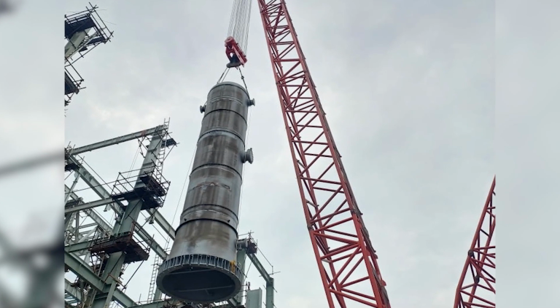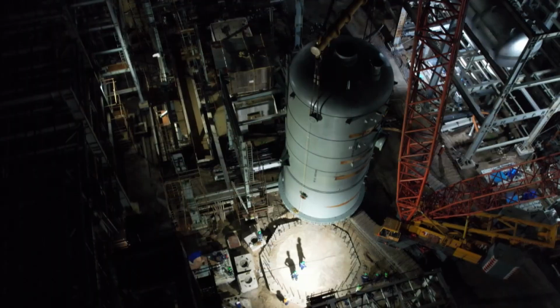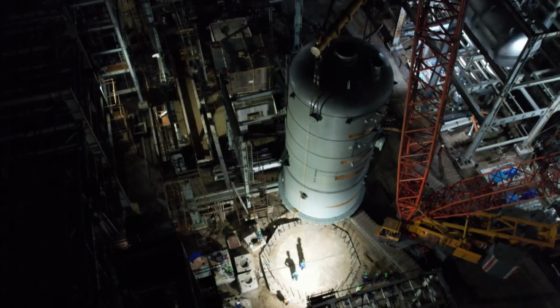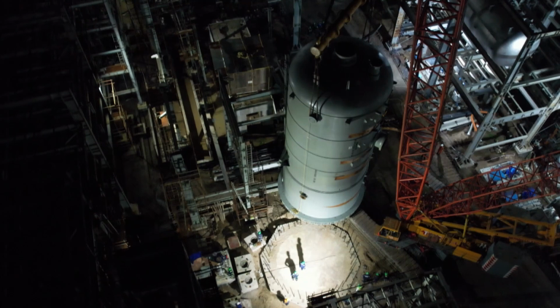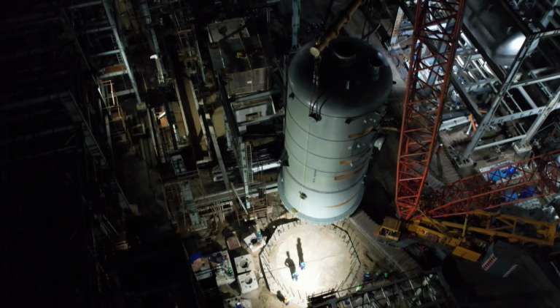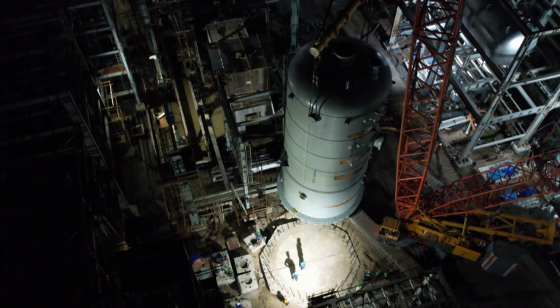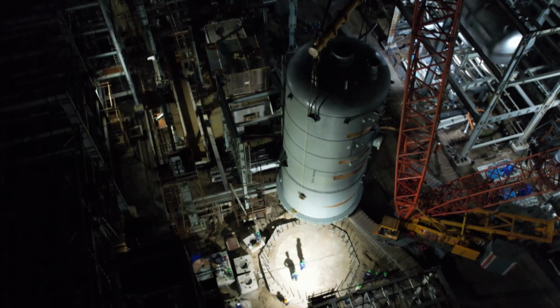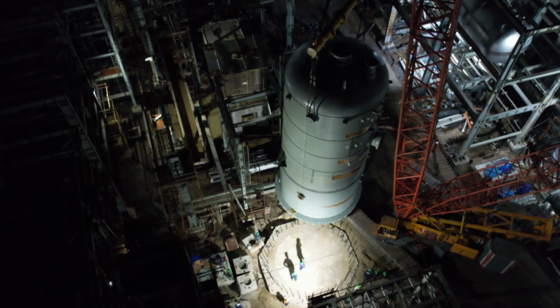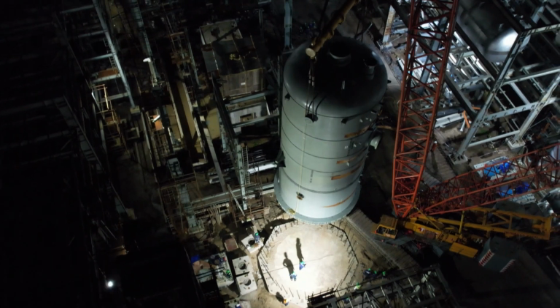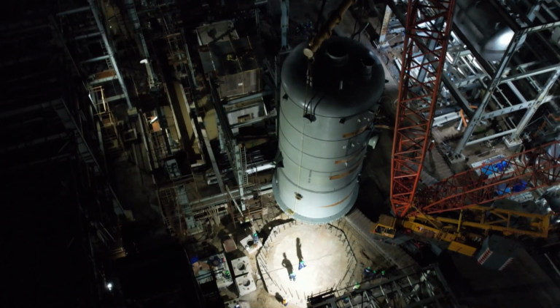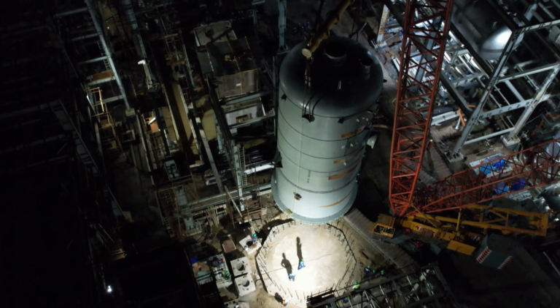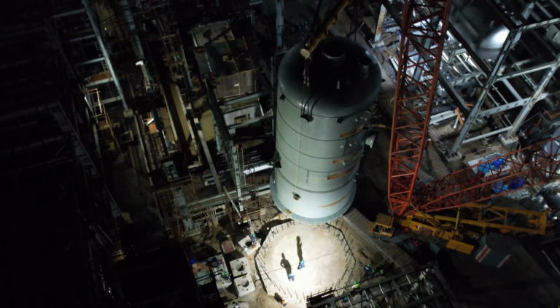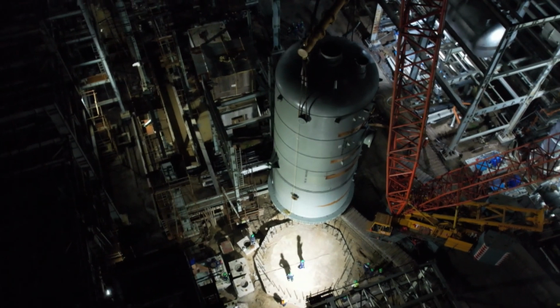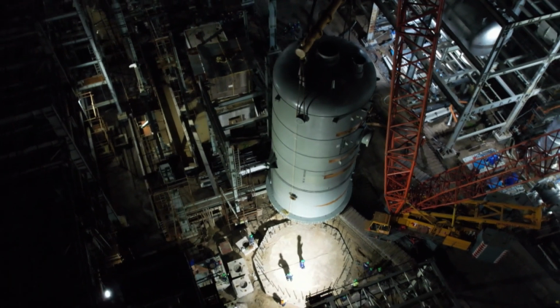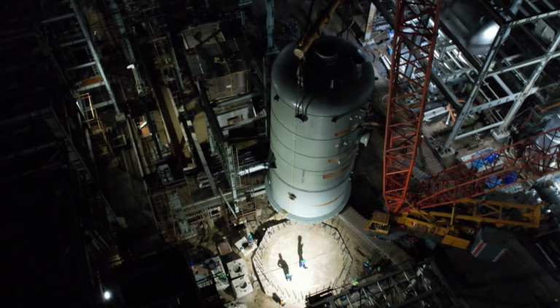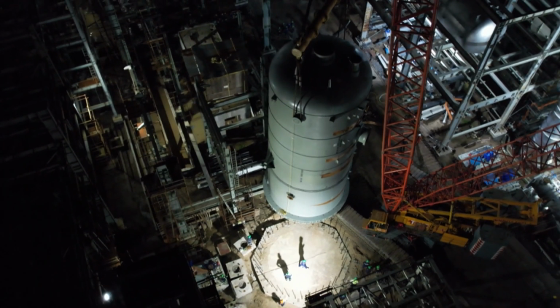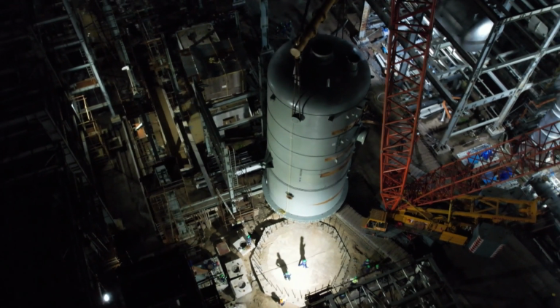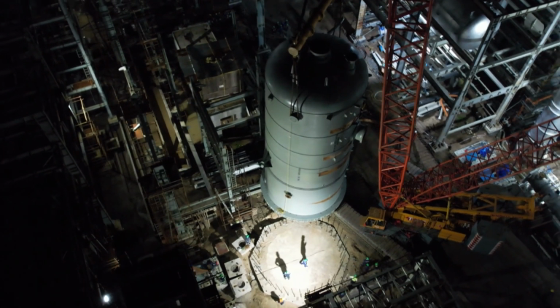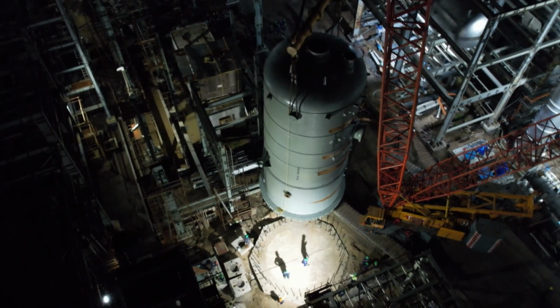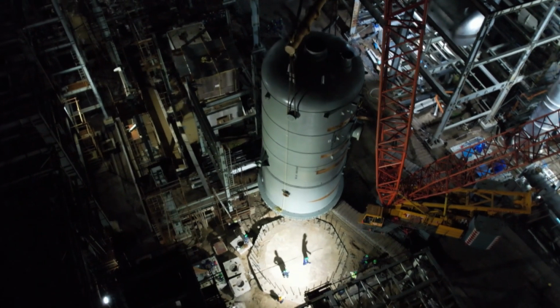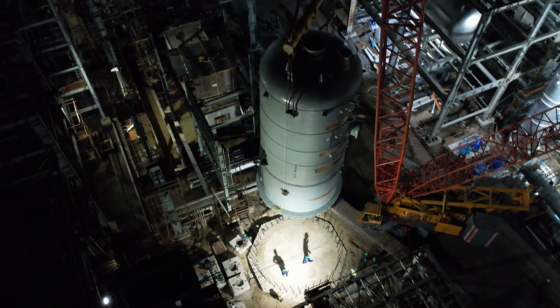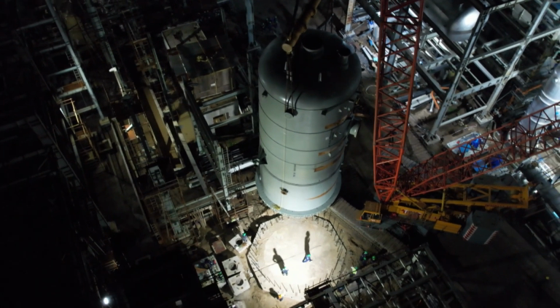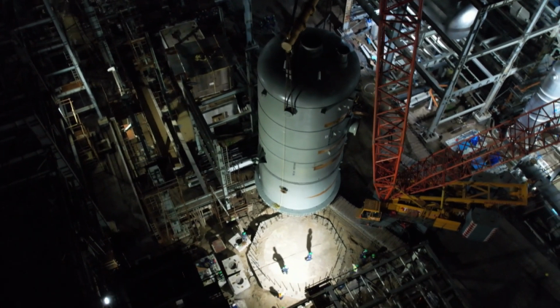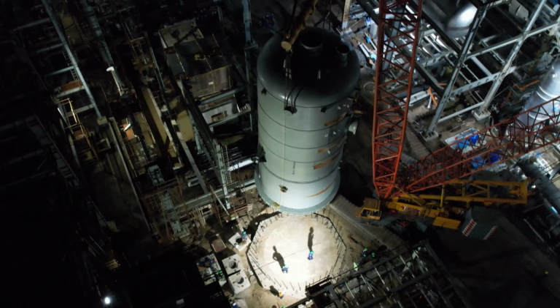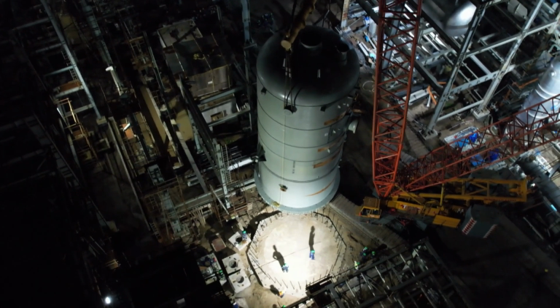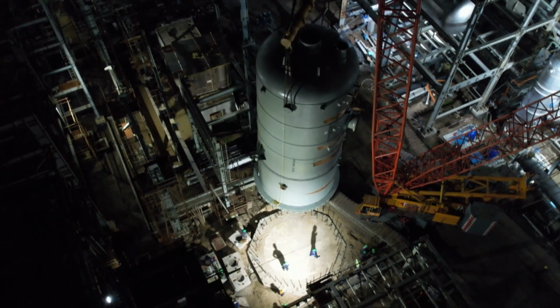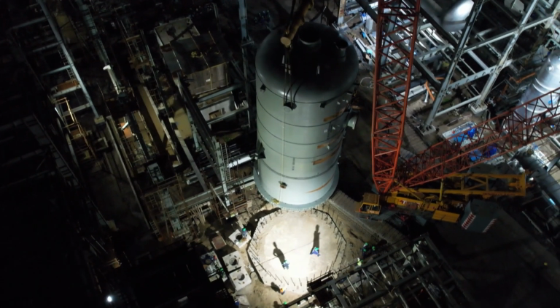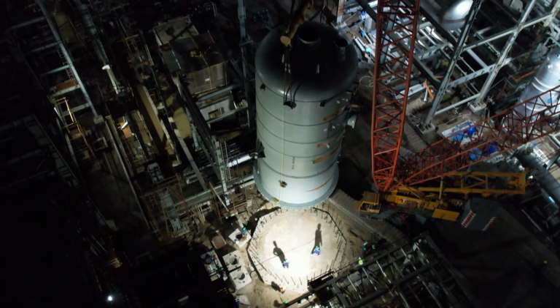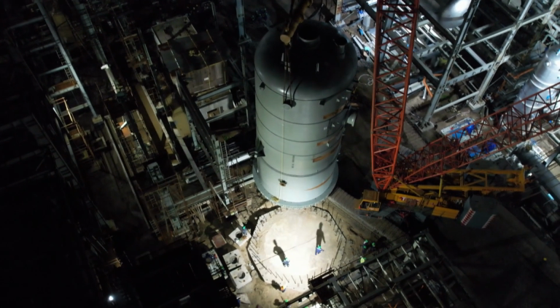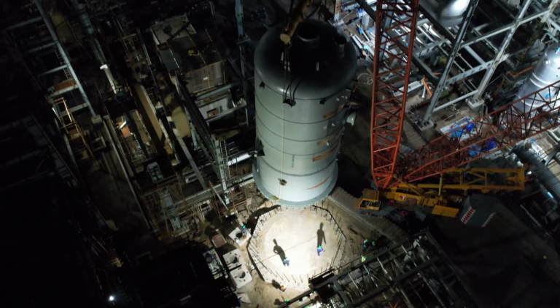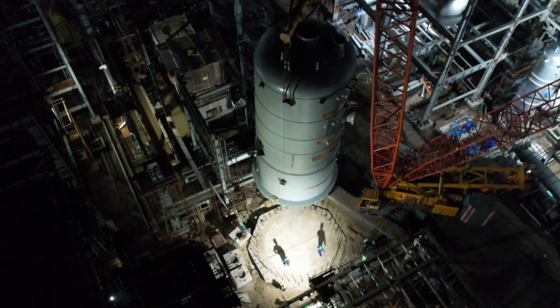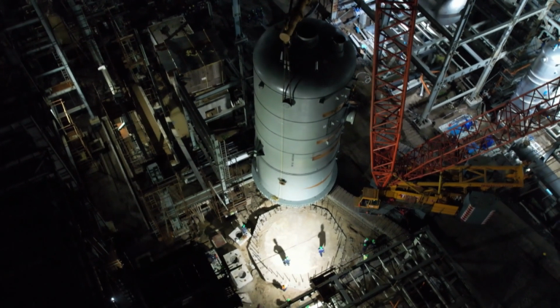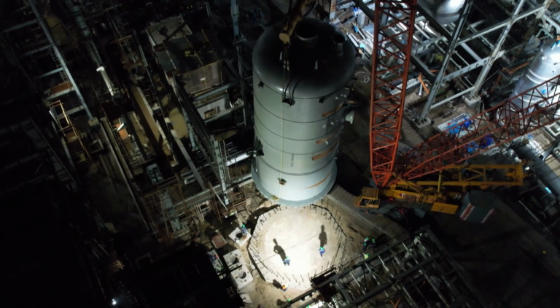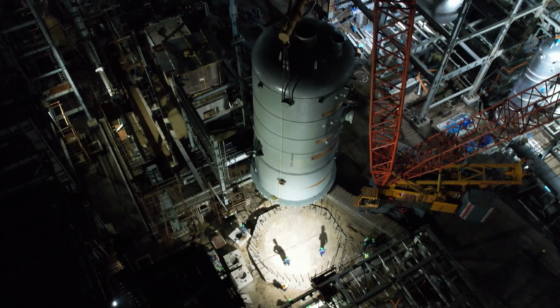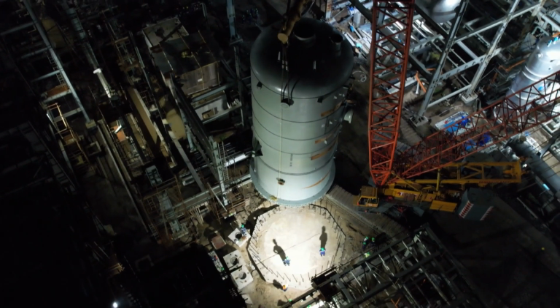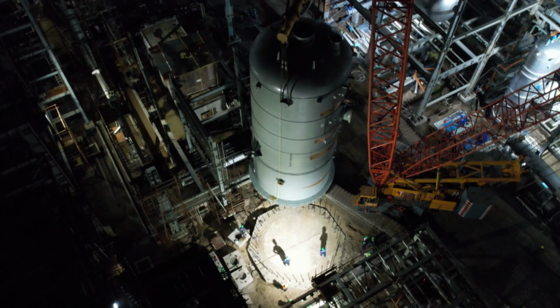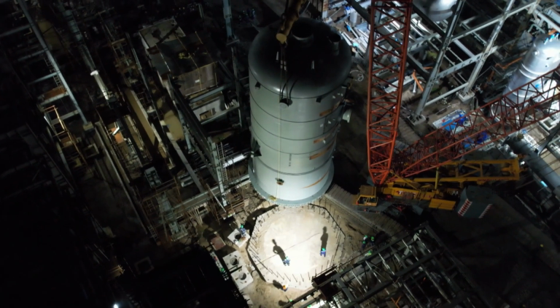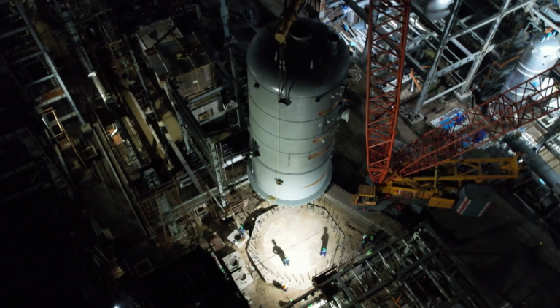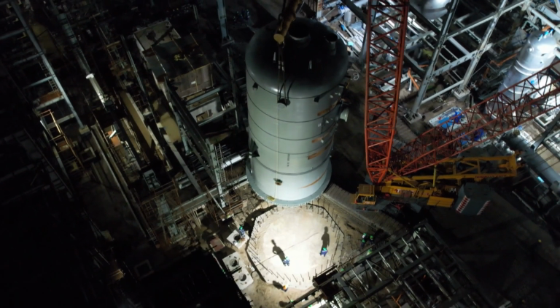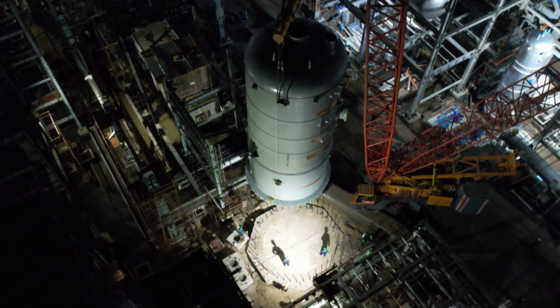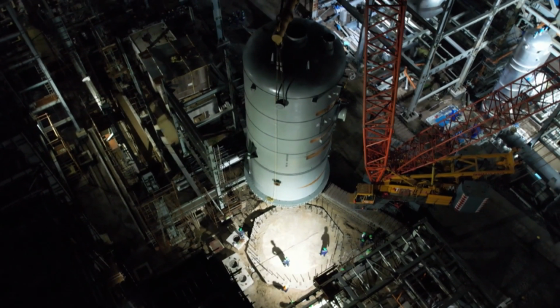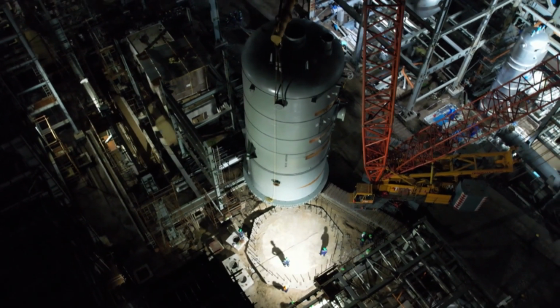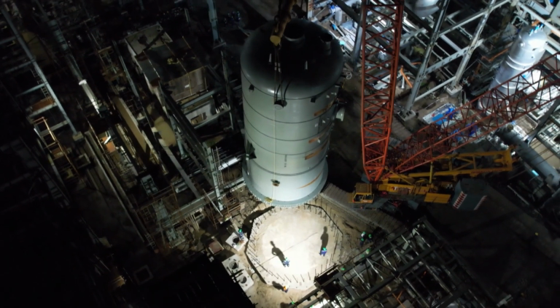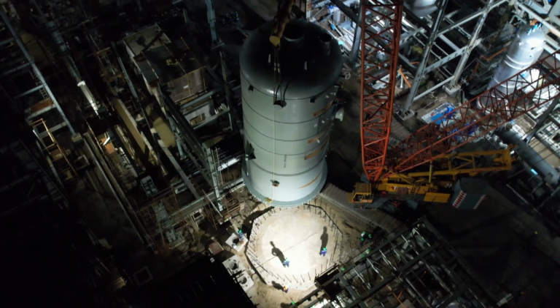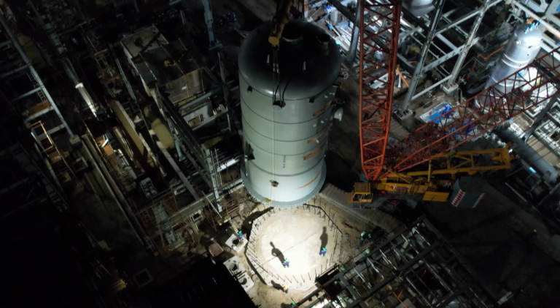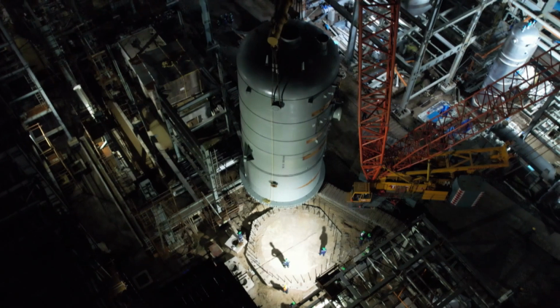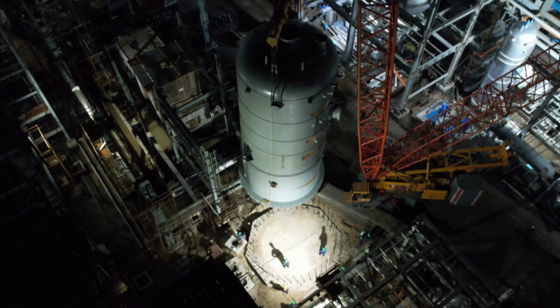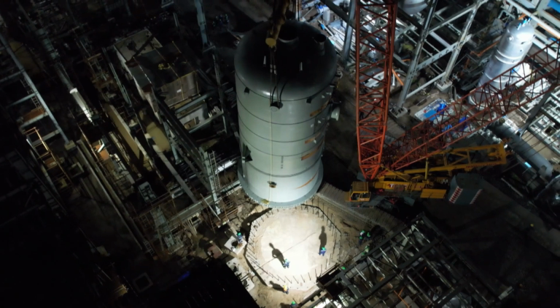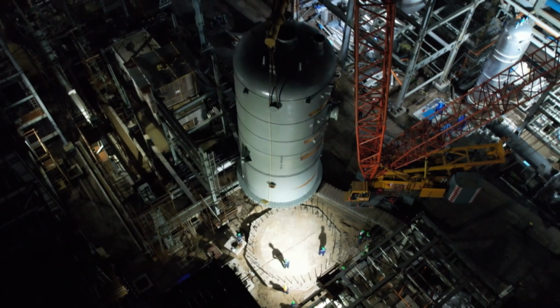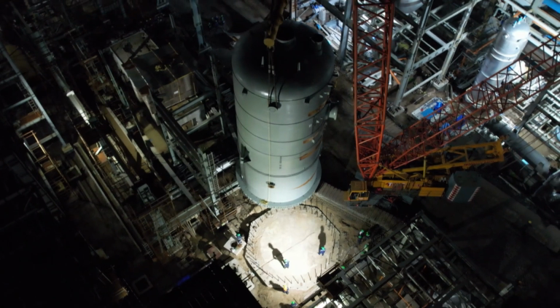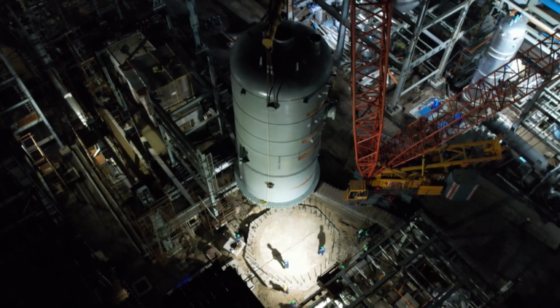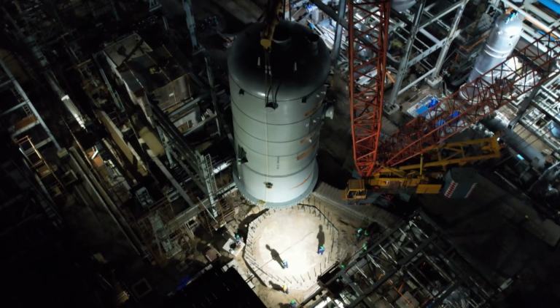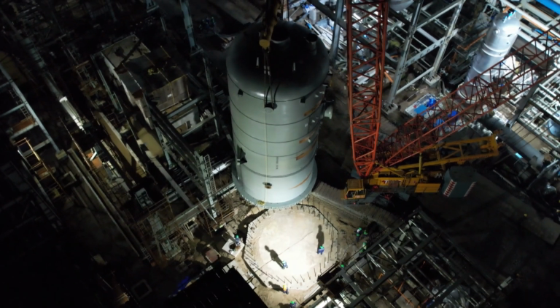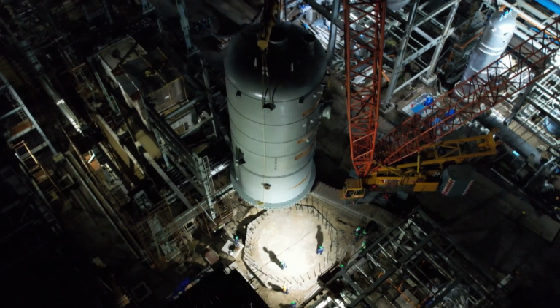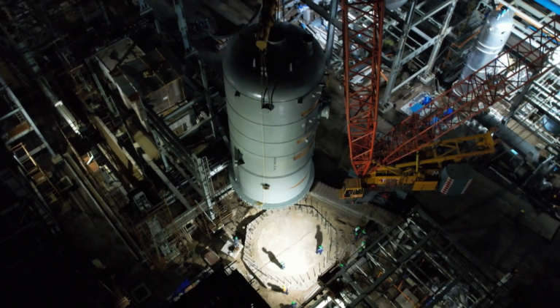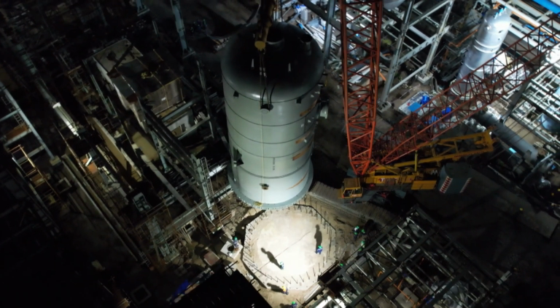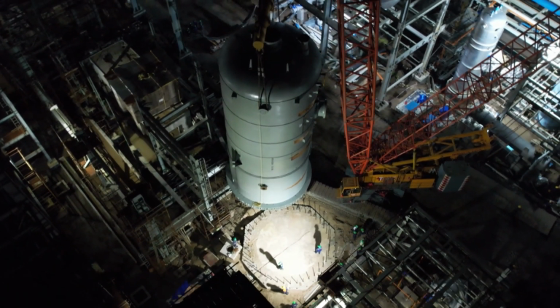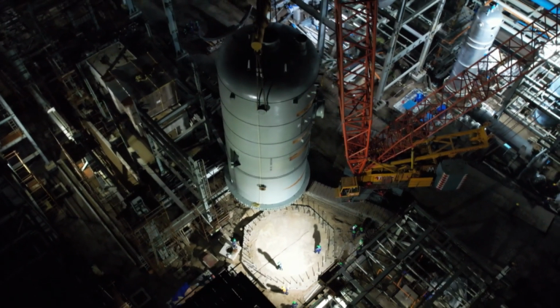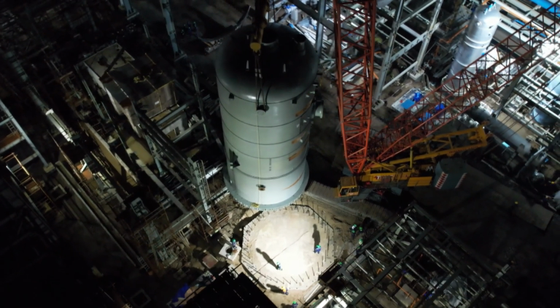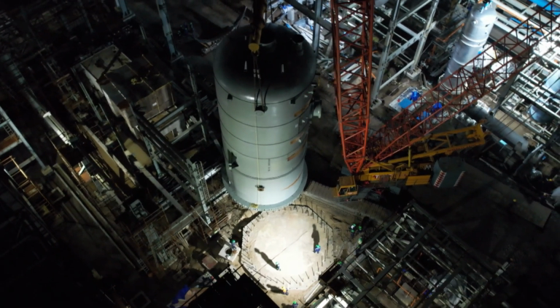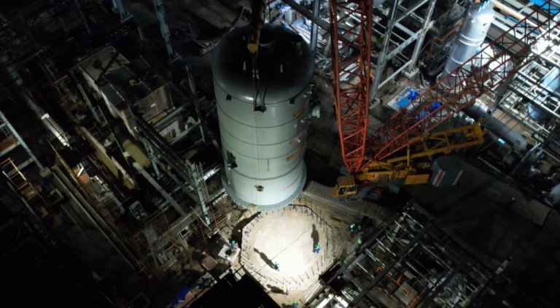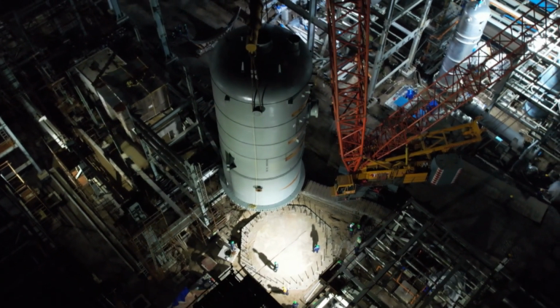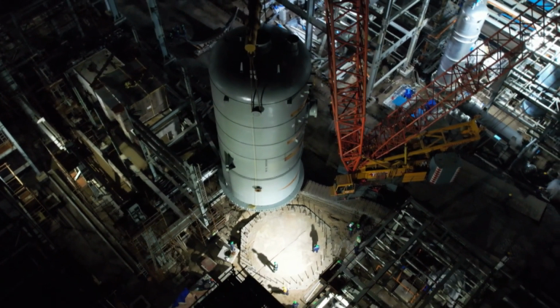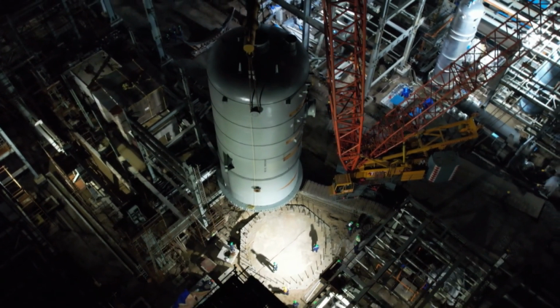The propylene treaters, ranging from around 15 to 18 meters in length, weigh between 38 to 75 metric tons.